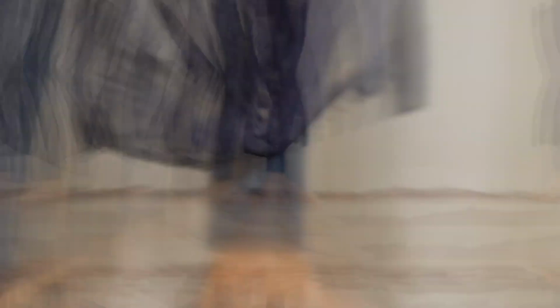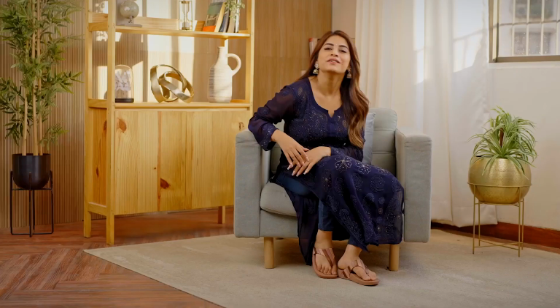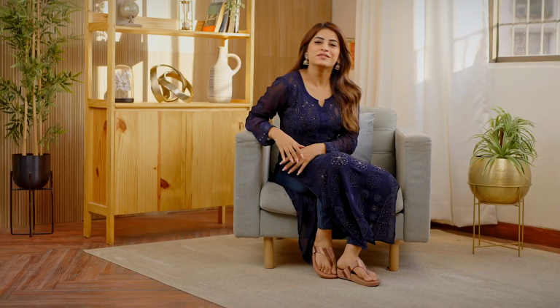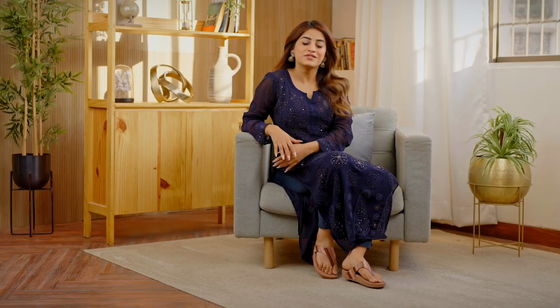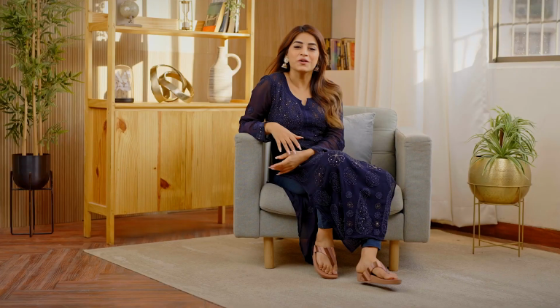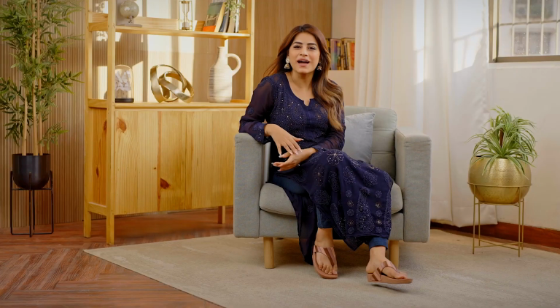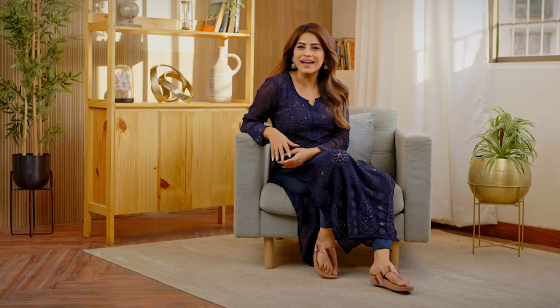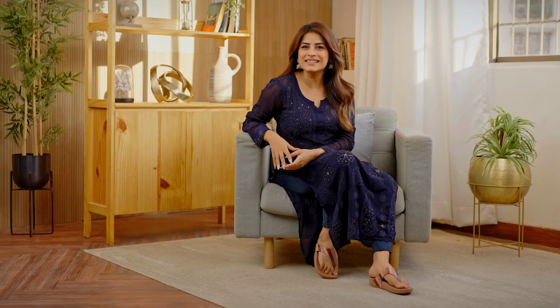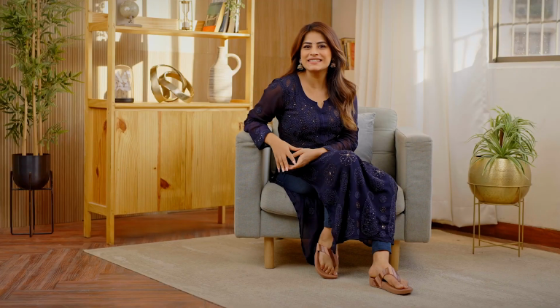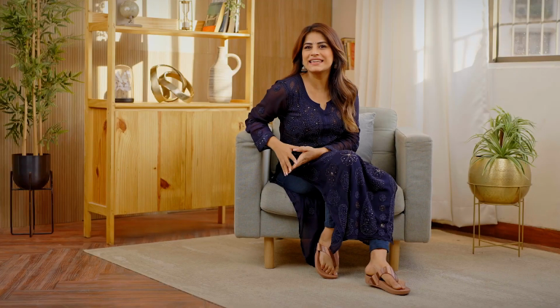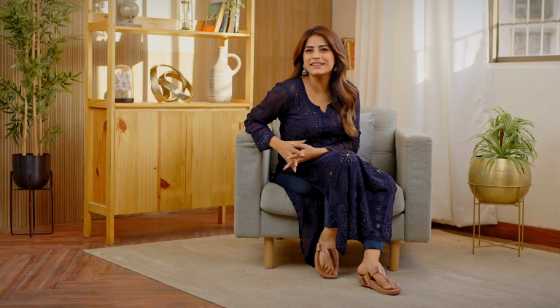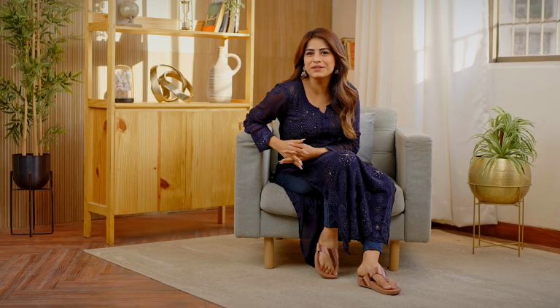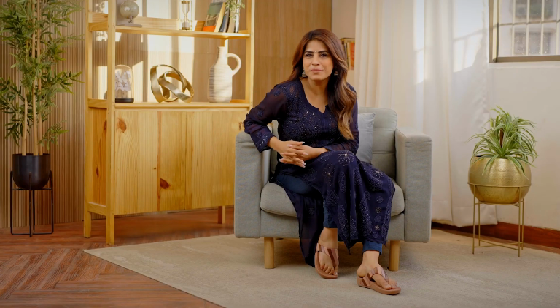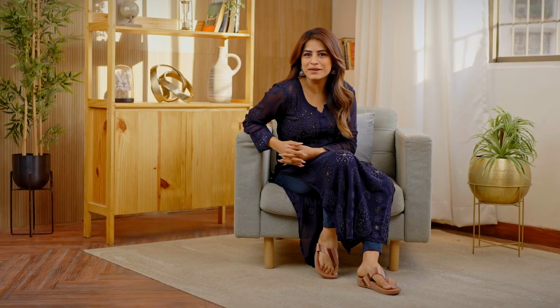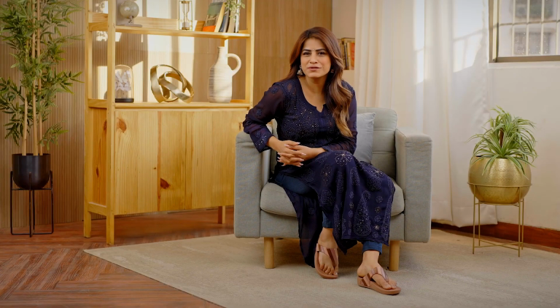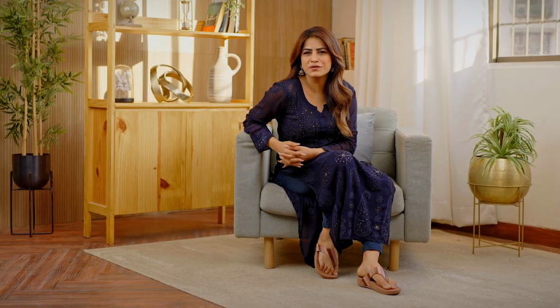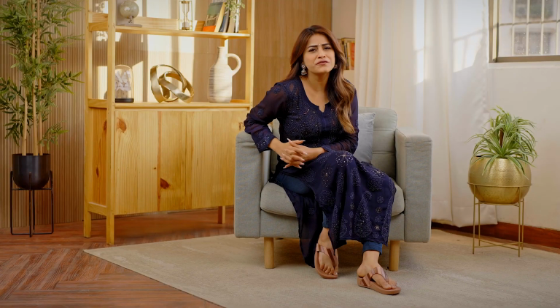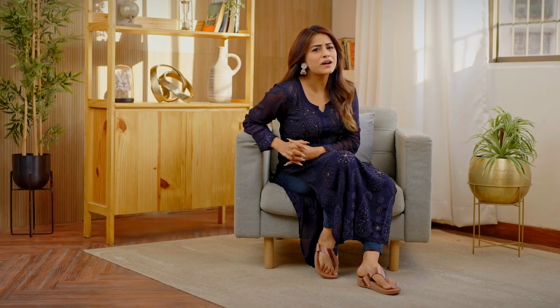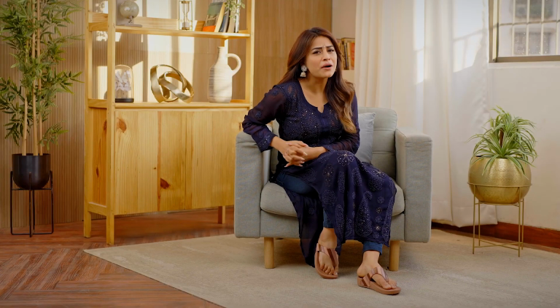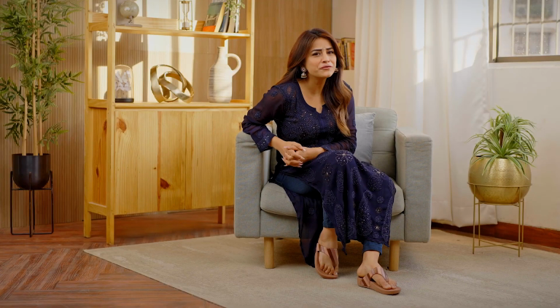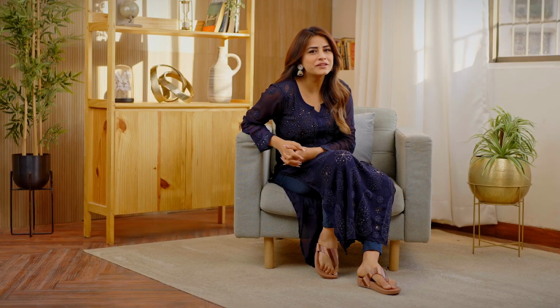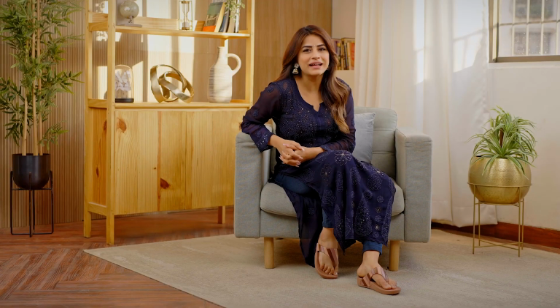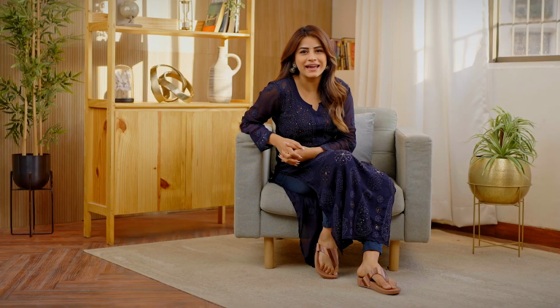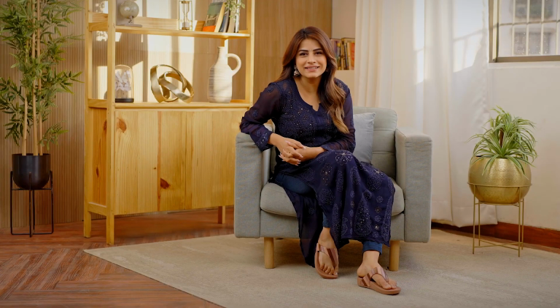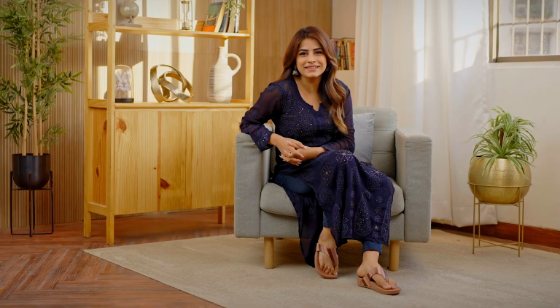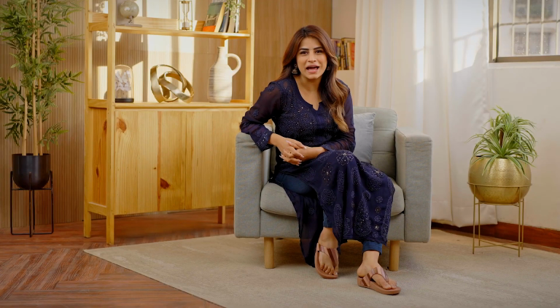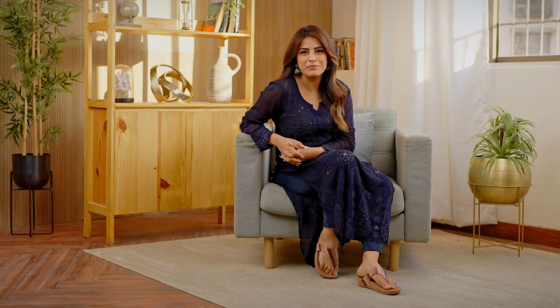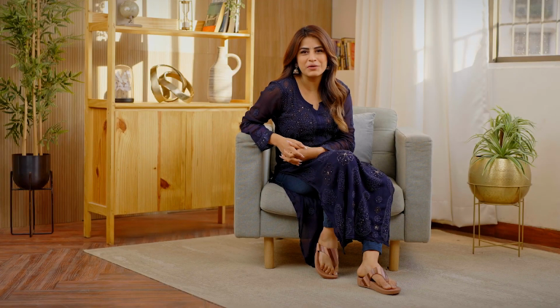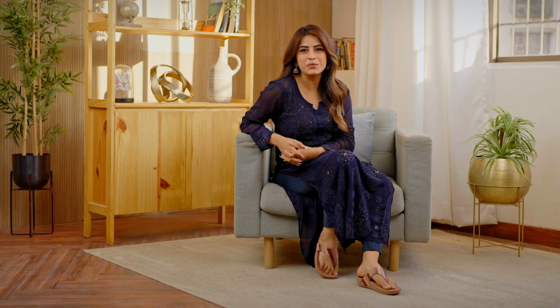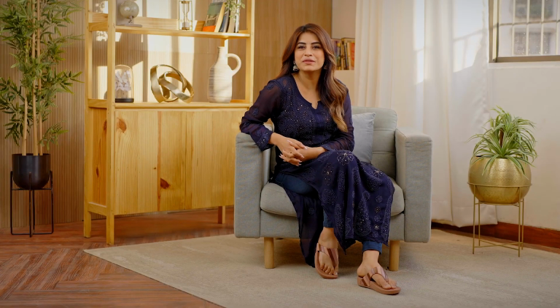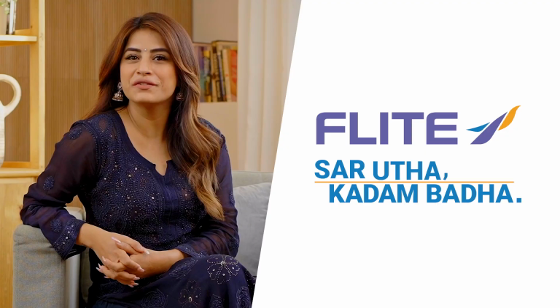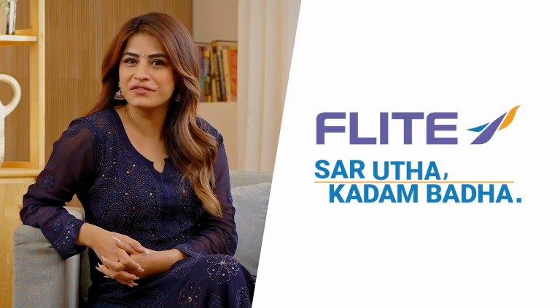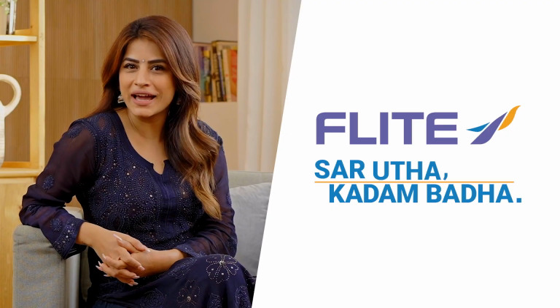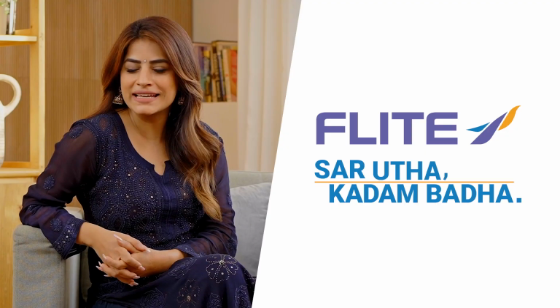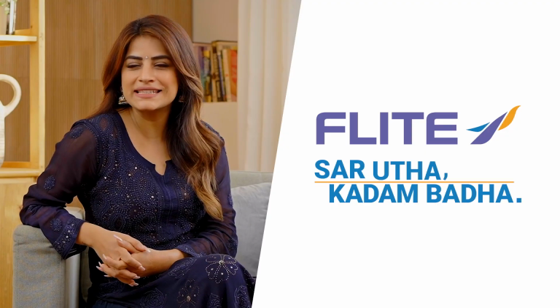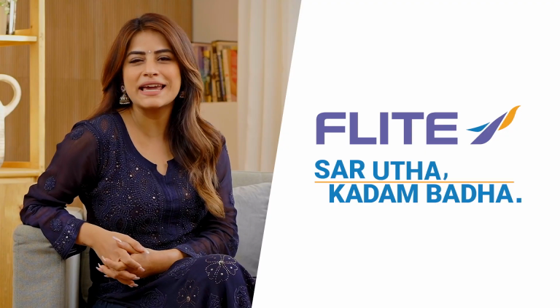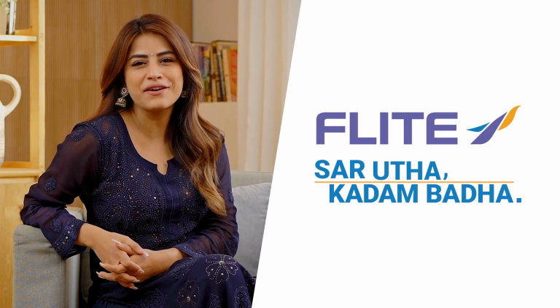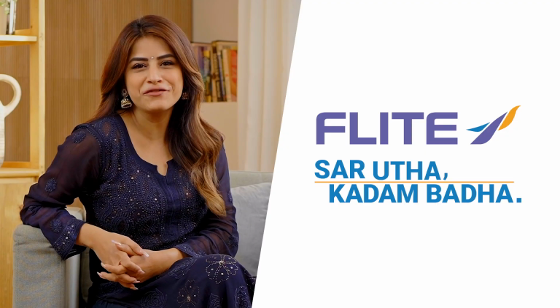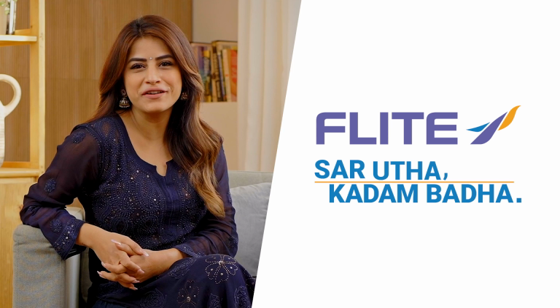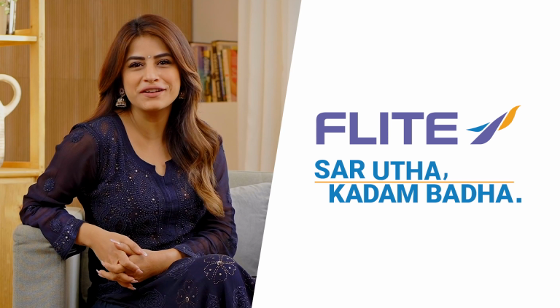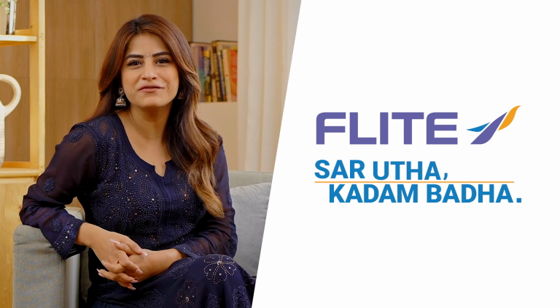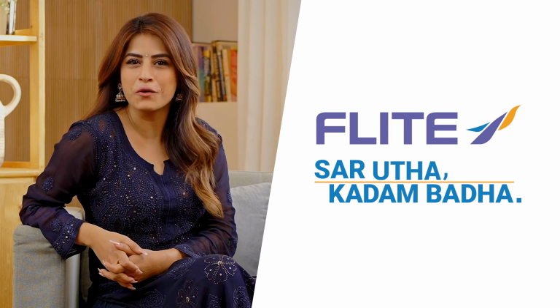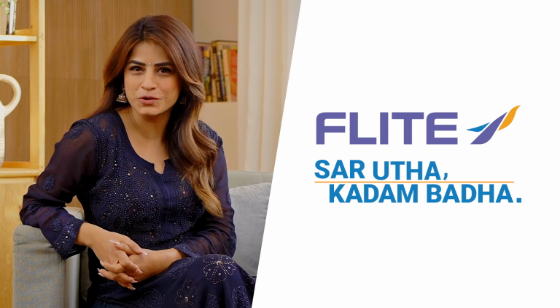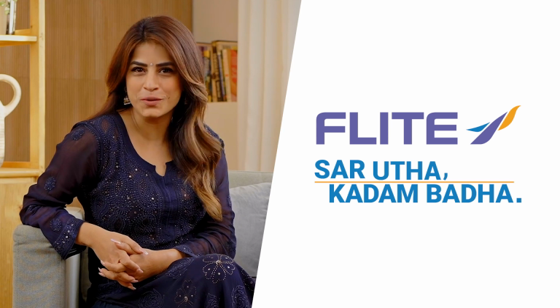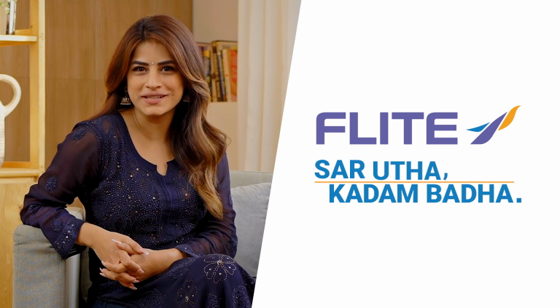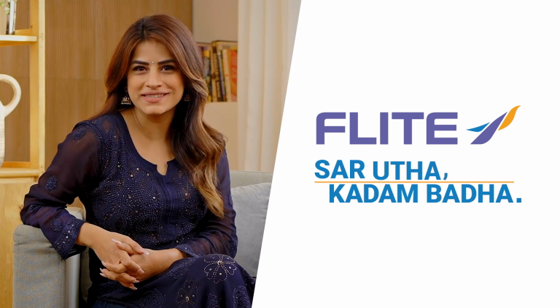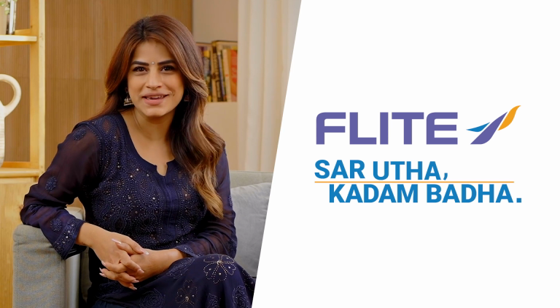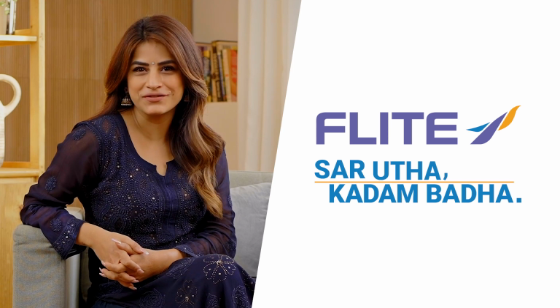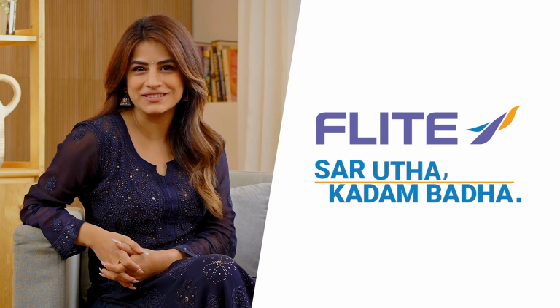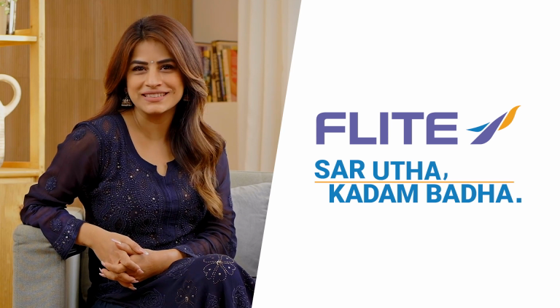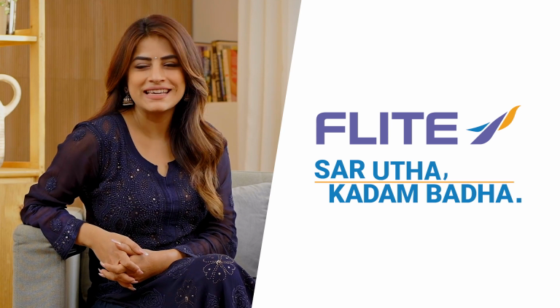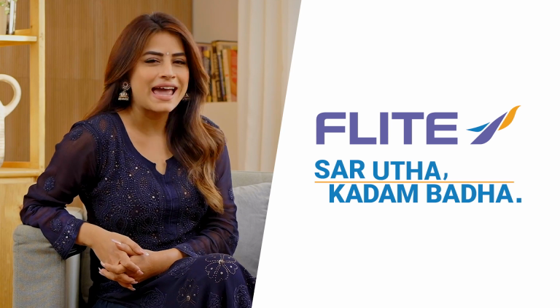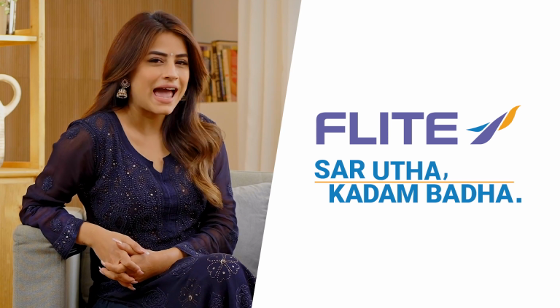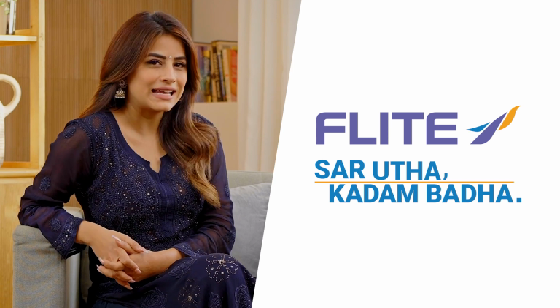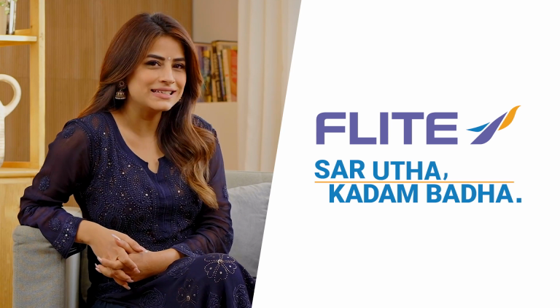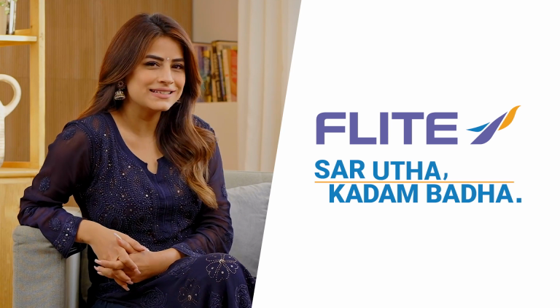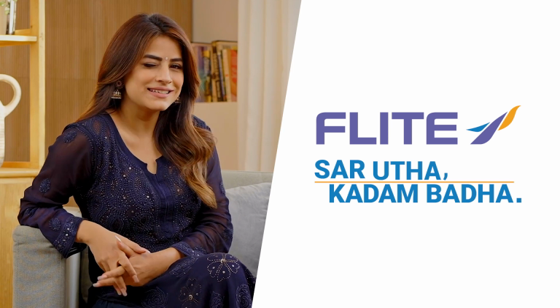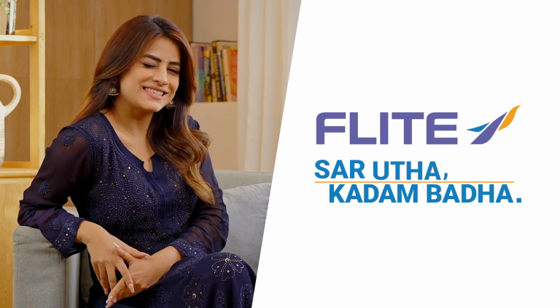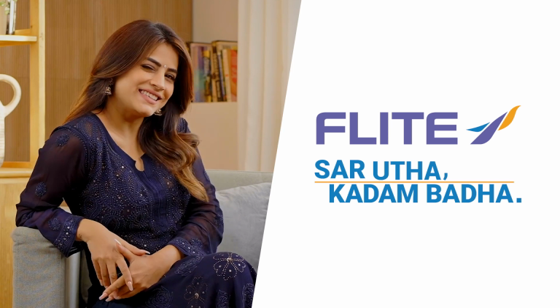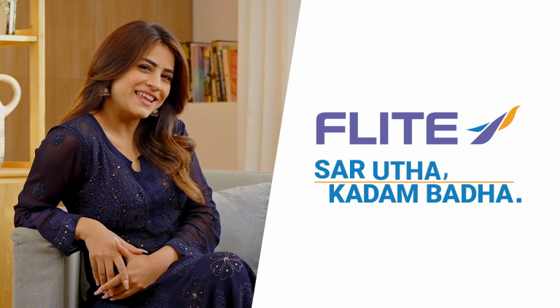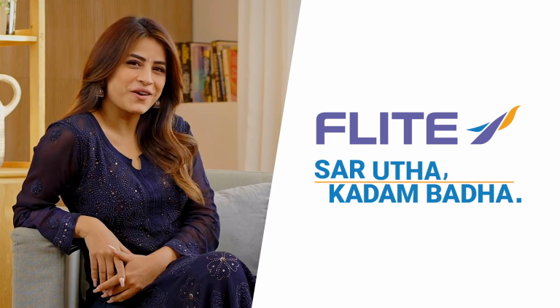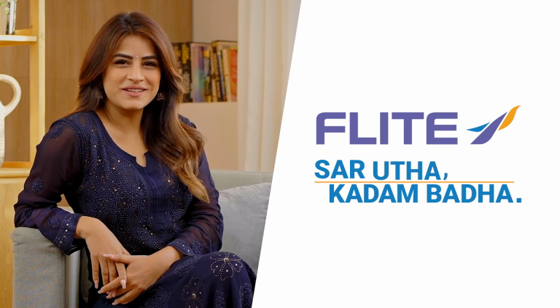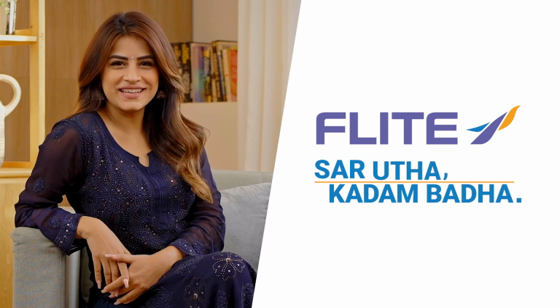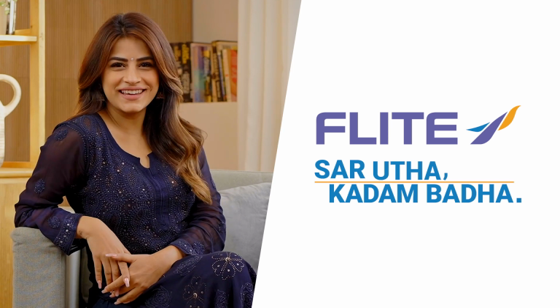So guys, get the best of comfort and glamour with the Flight FL427 and slay all day.